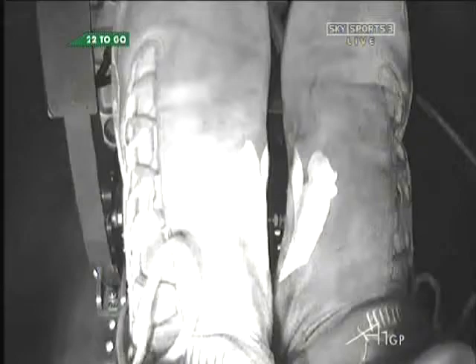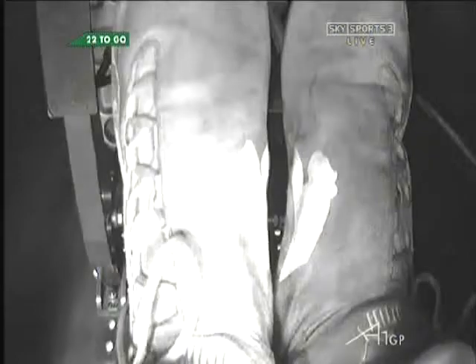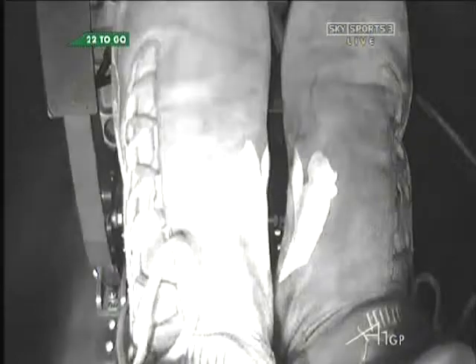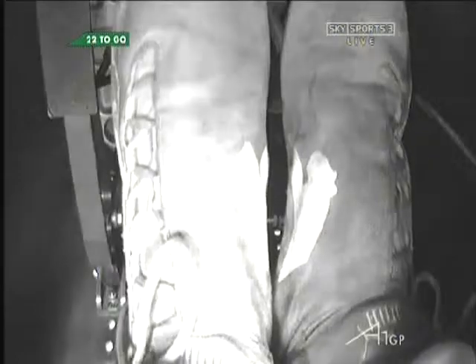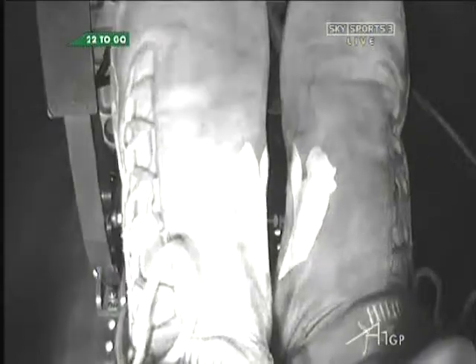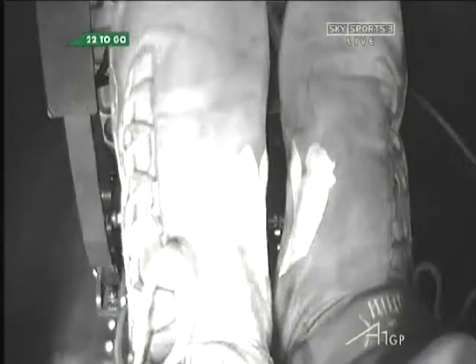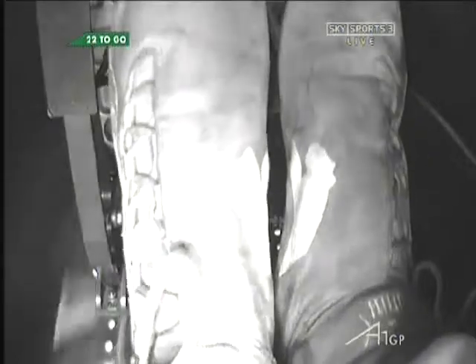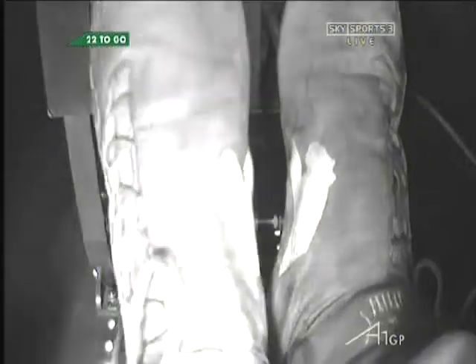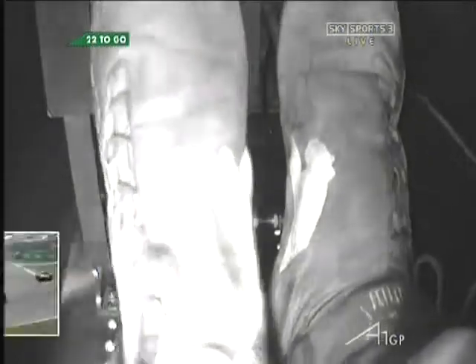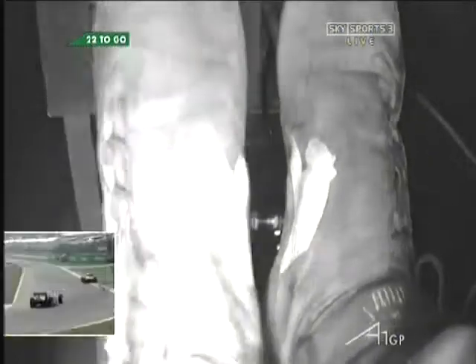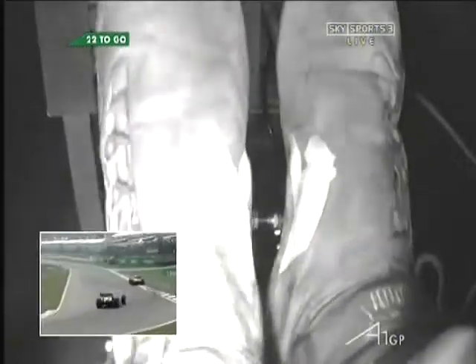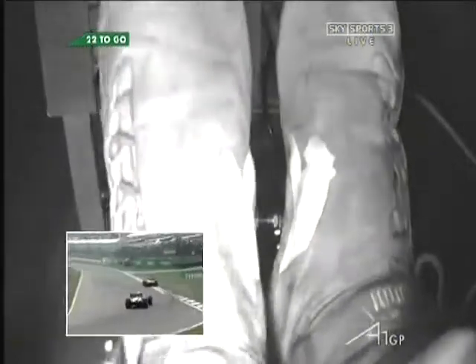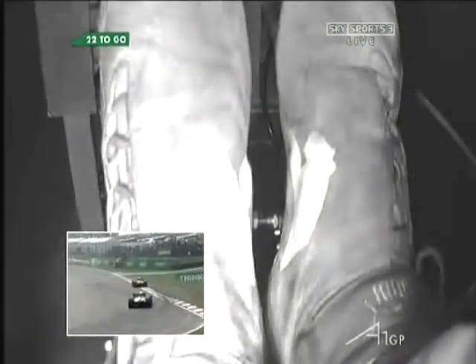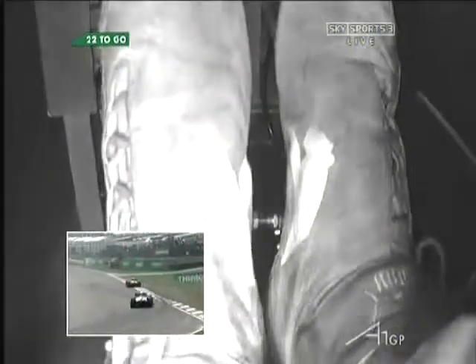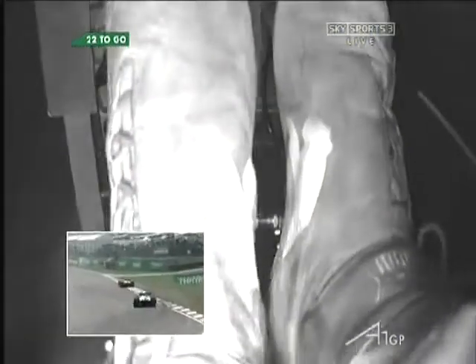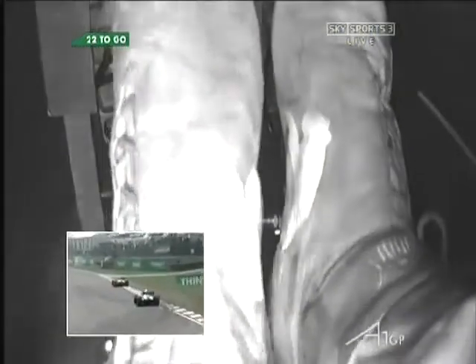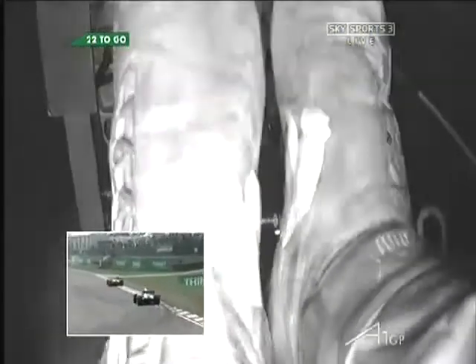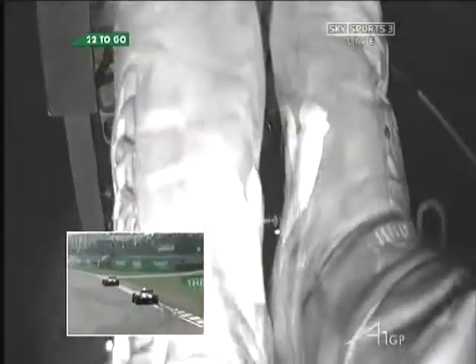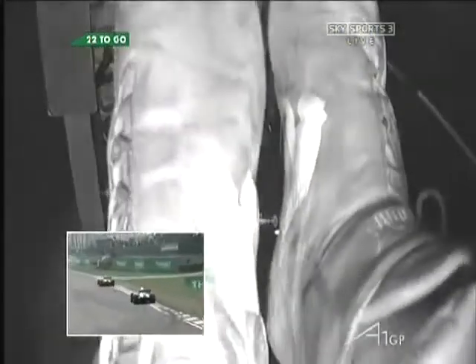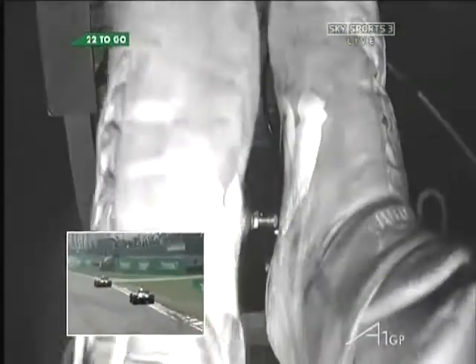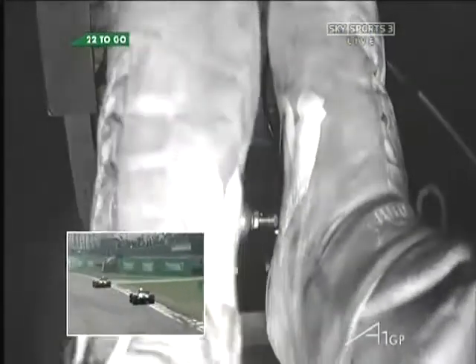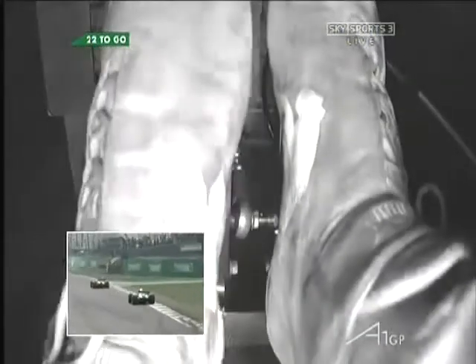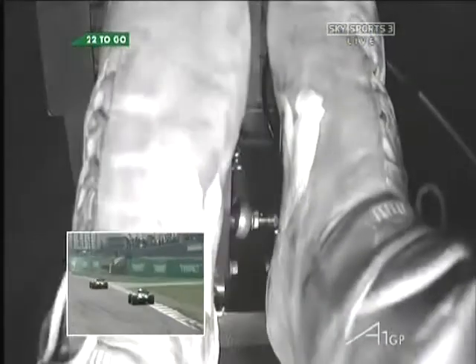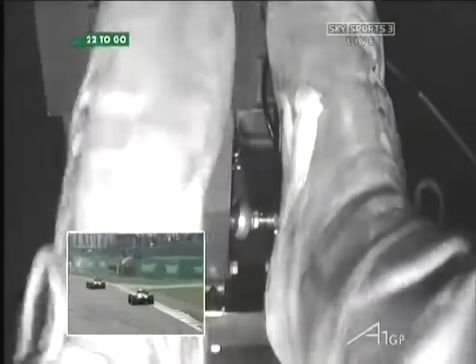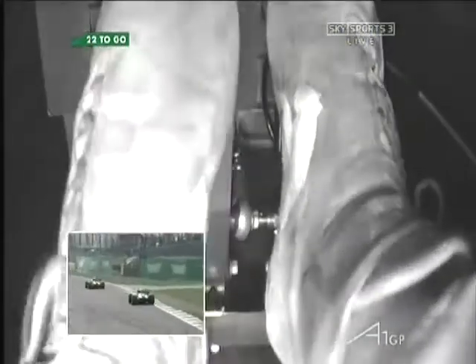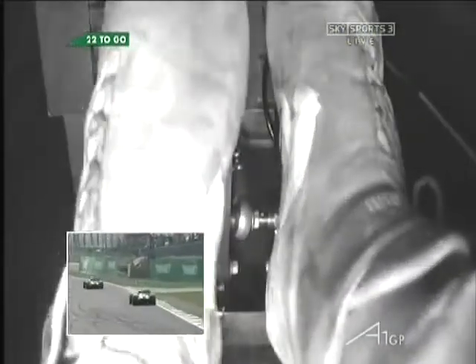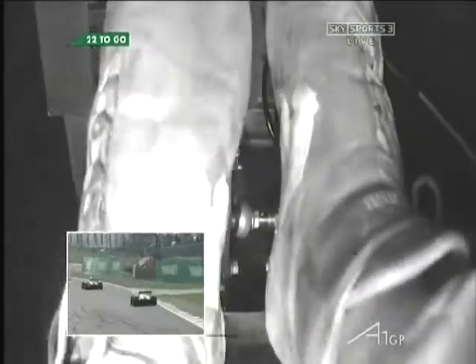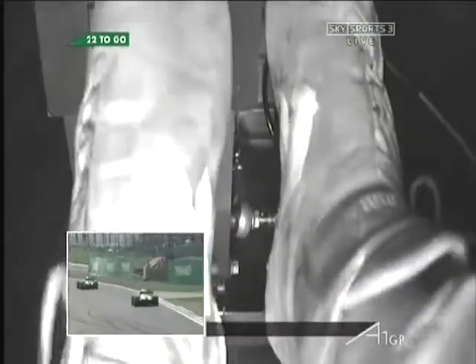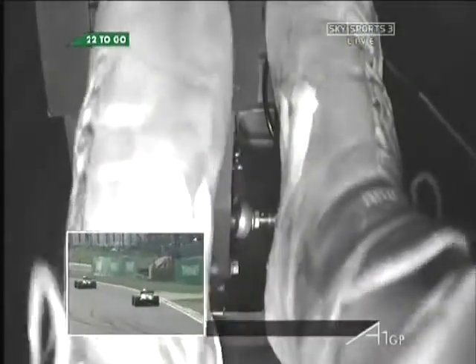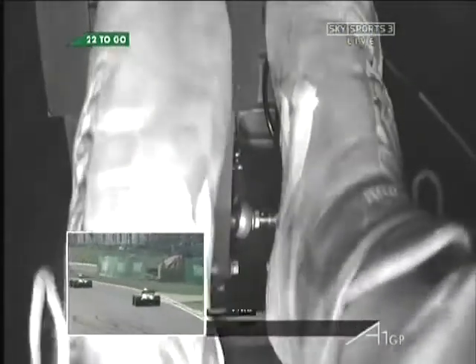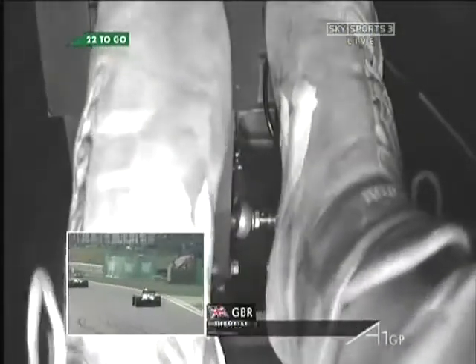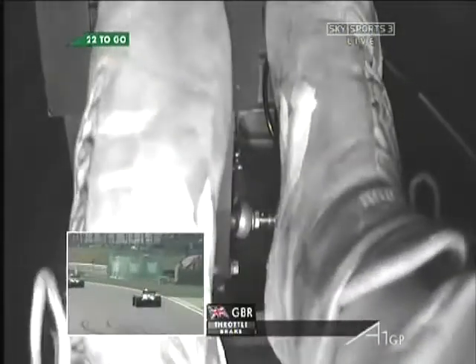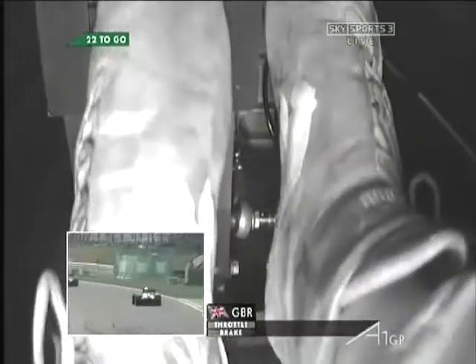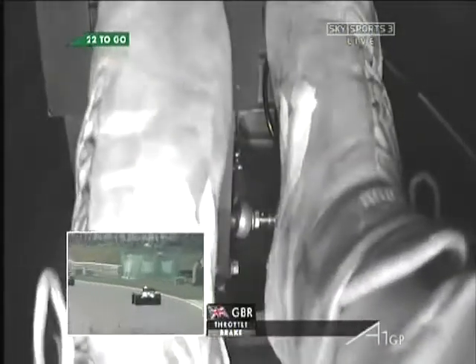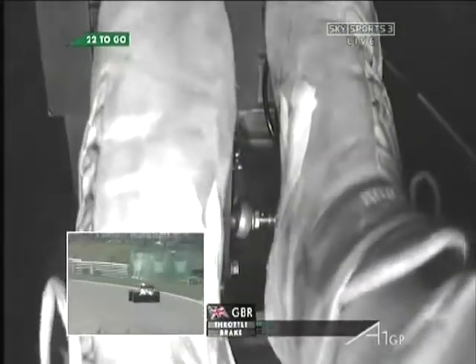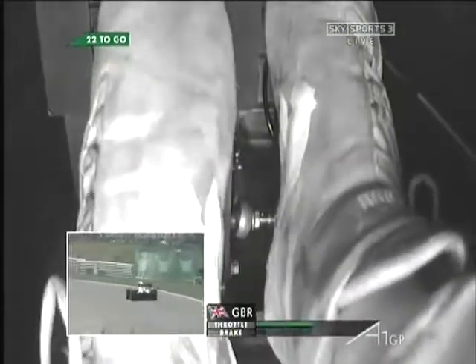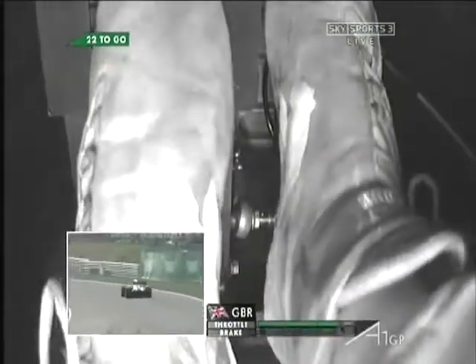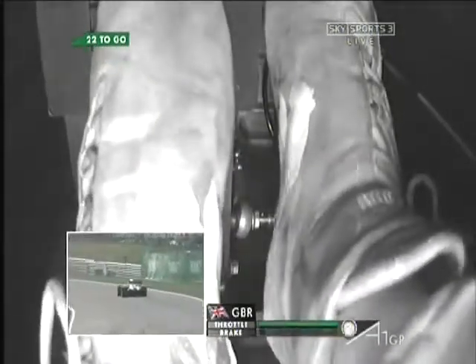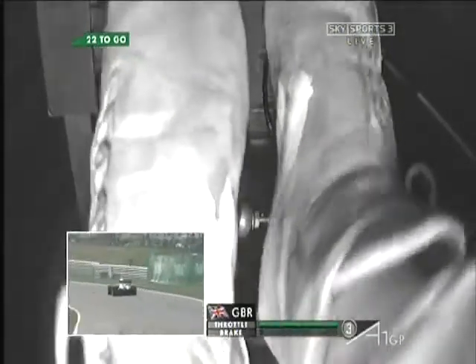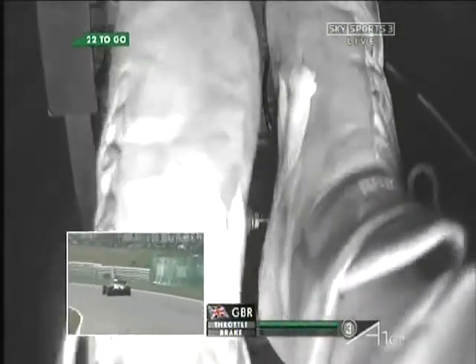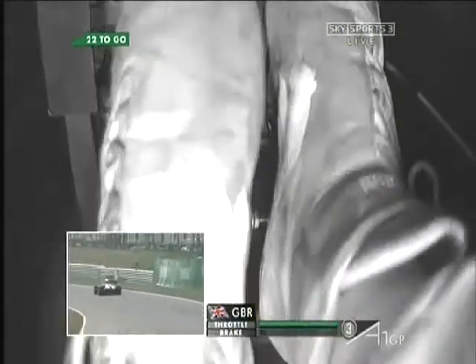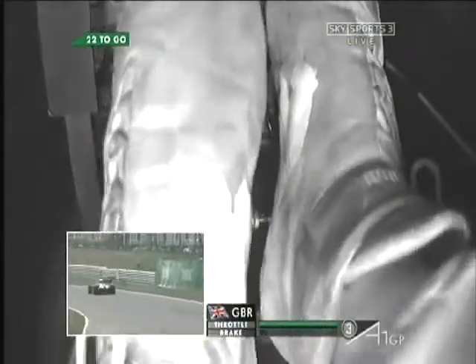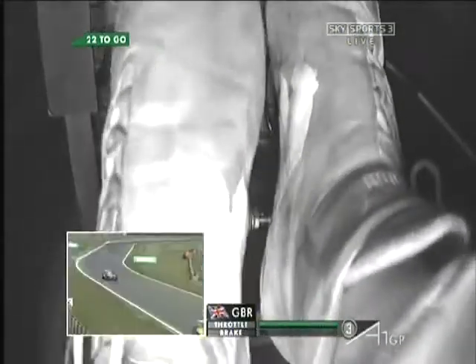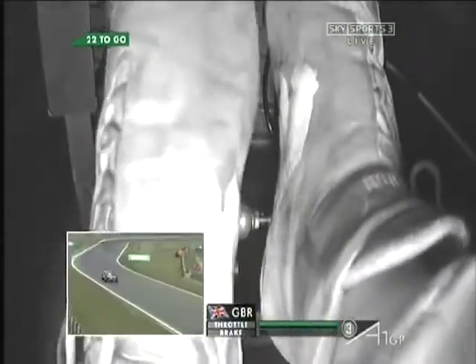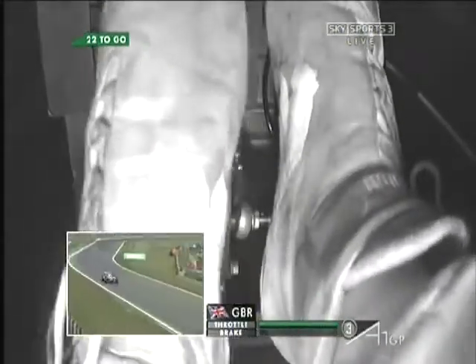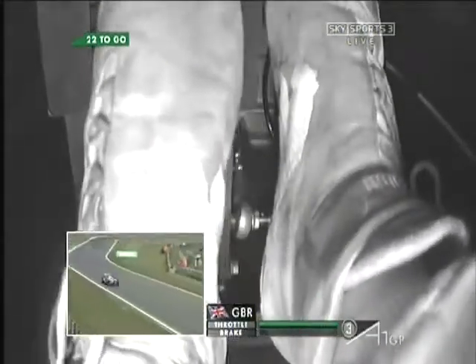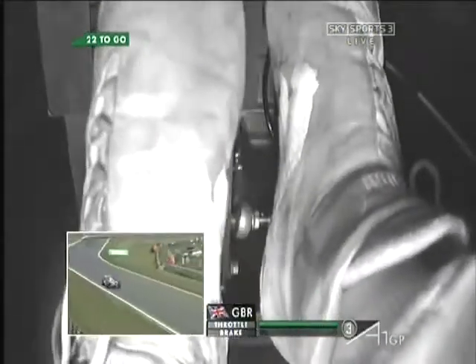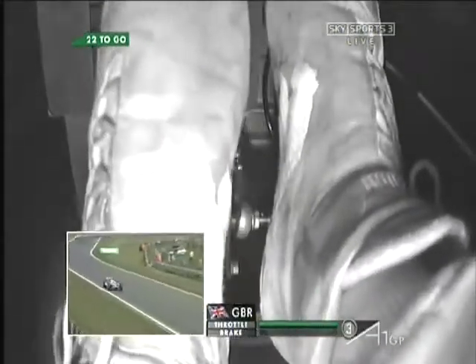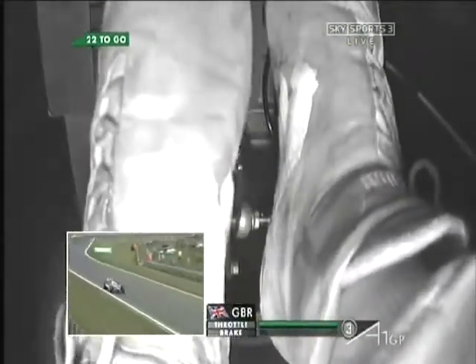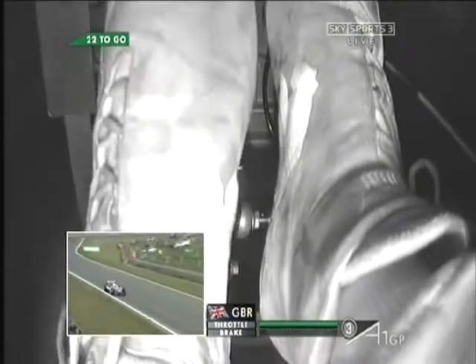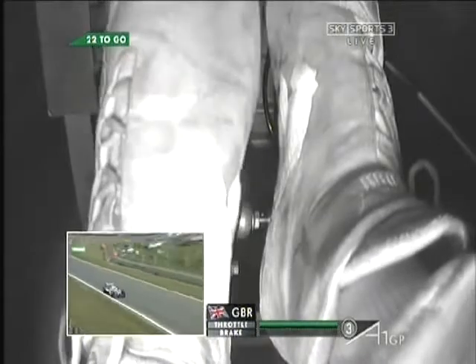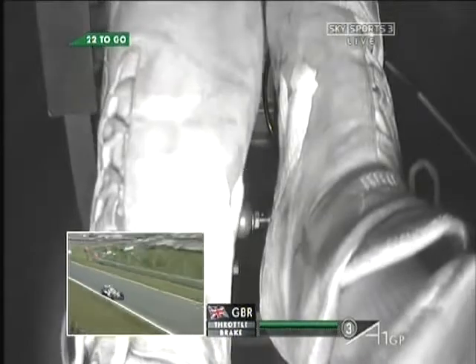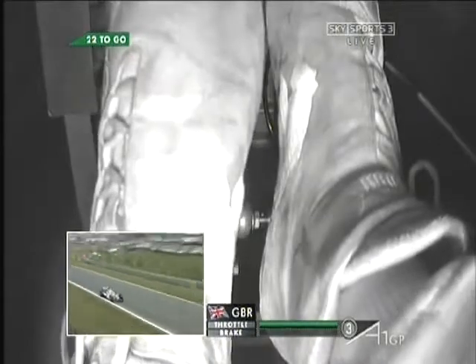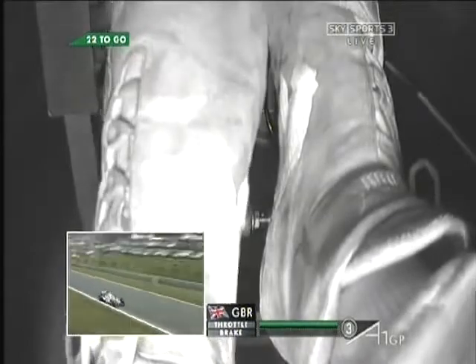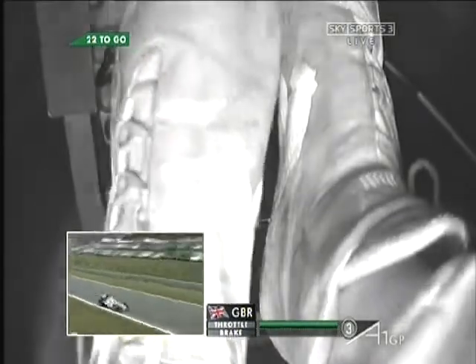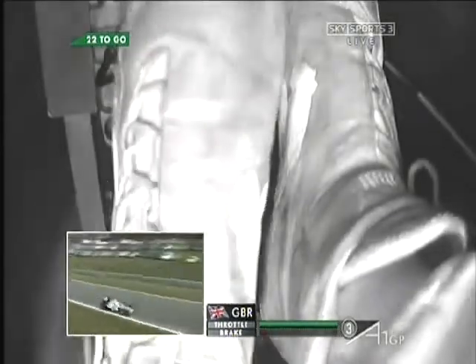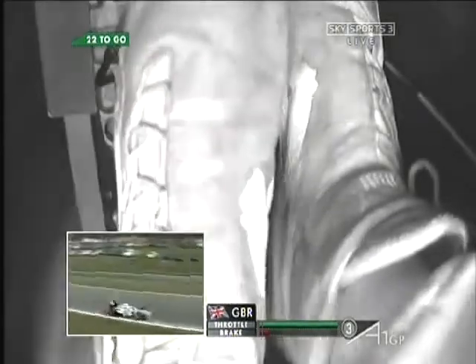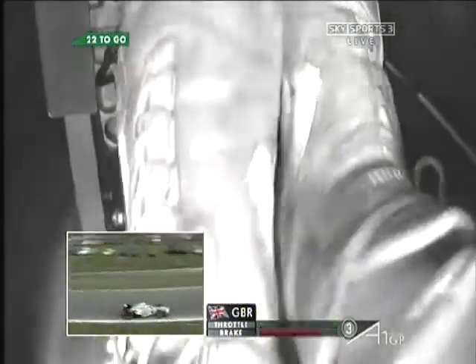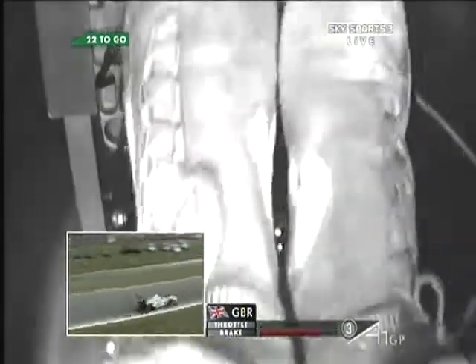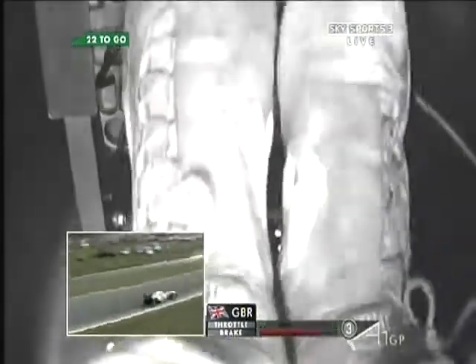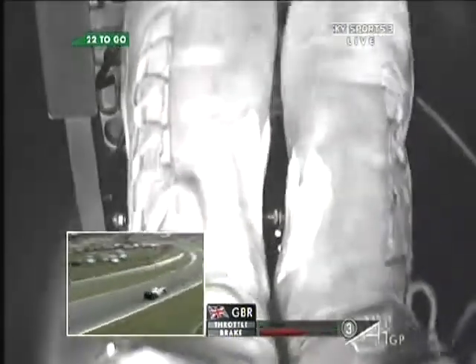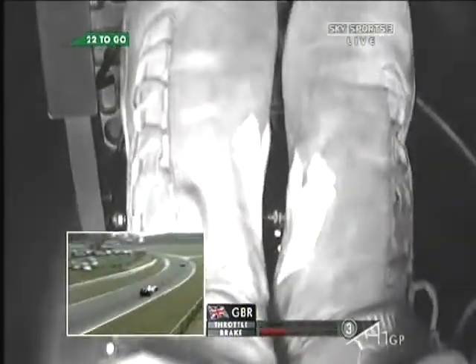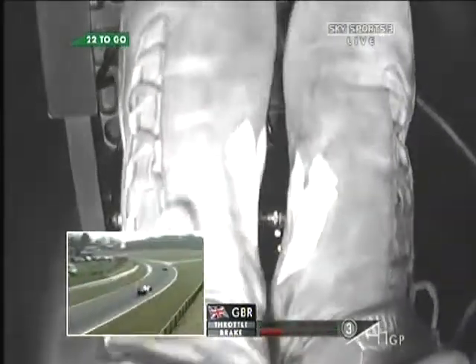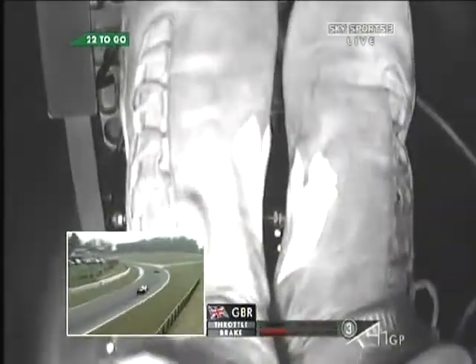This is on board Great Britain, with Robbie Kerr. You're riding with him now, watching his feet in action. You've got the throttle traced as well to watch.